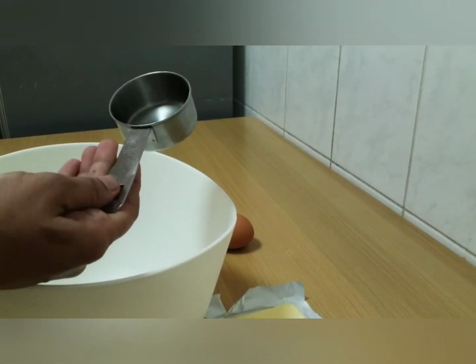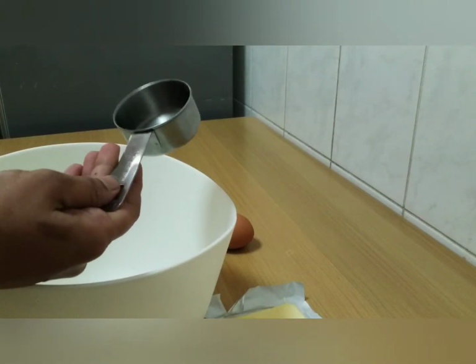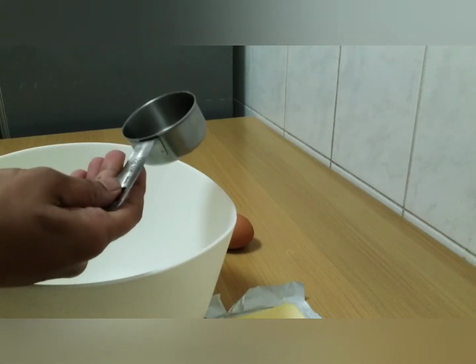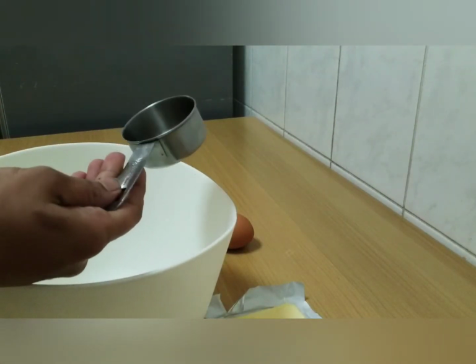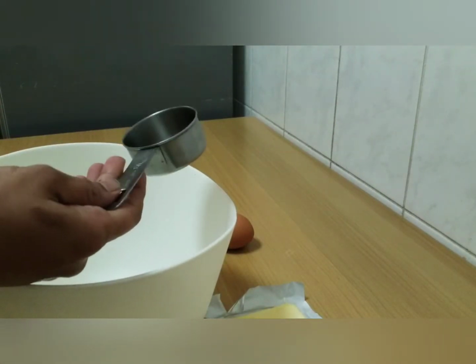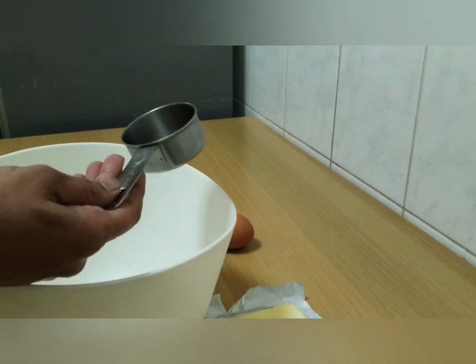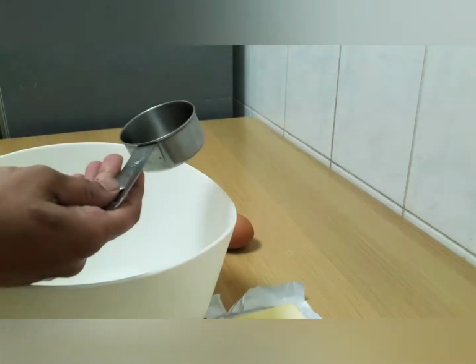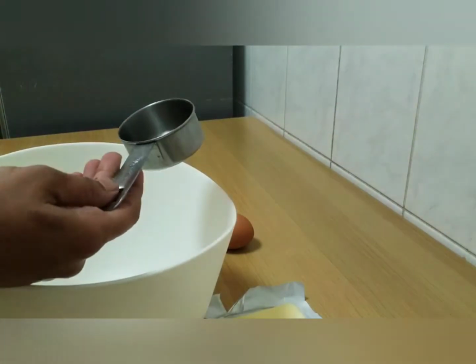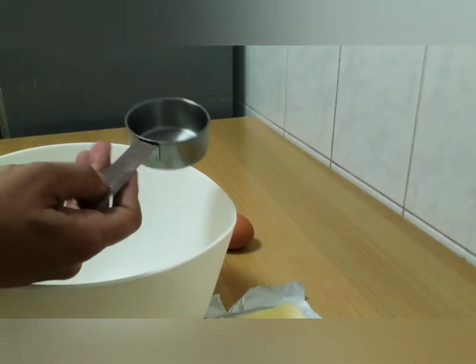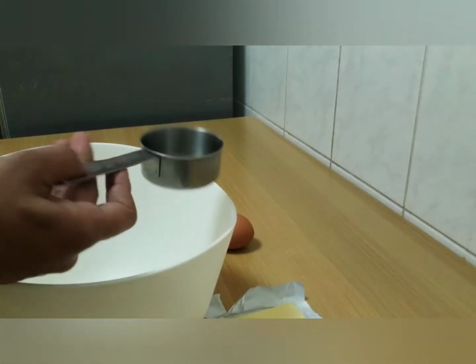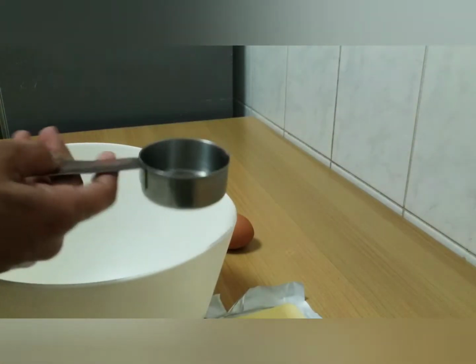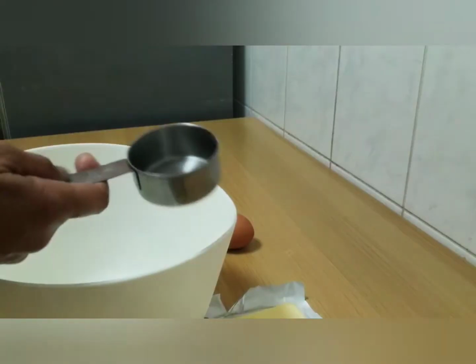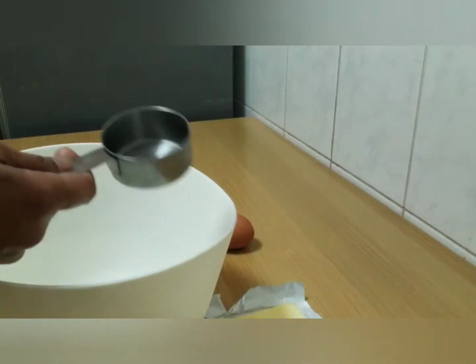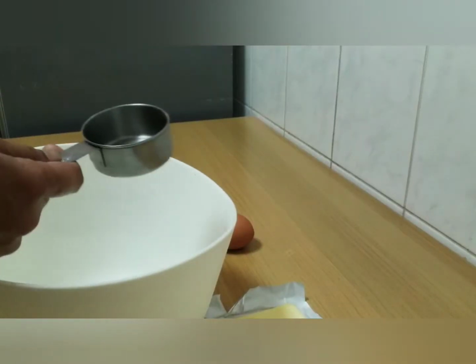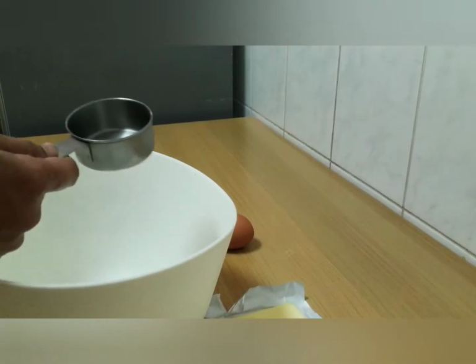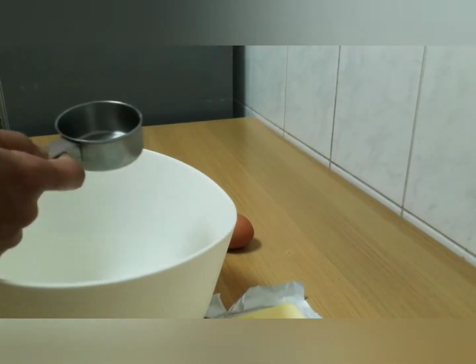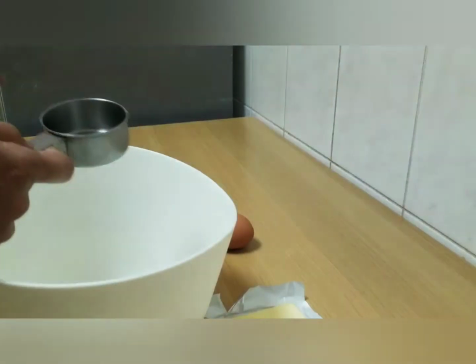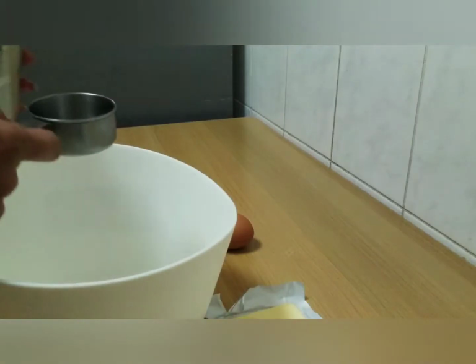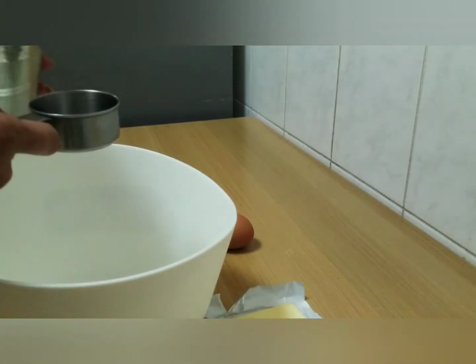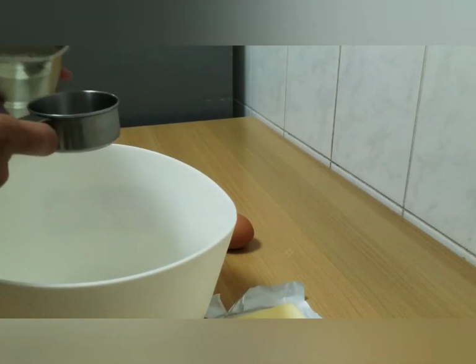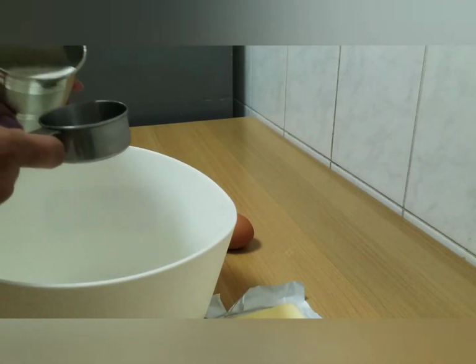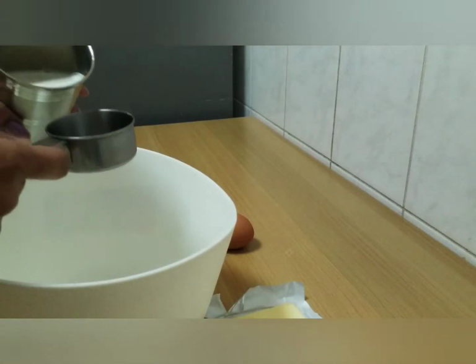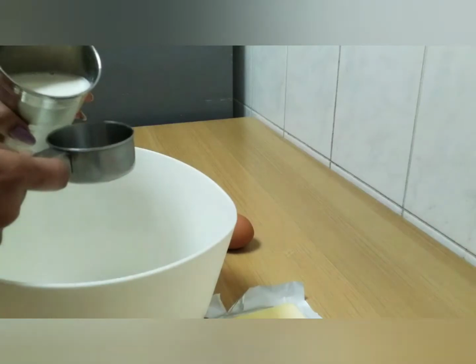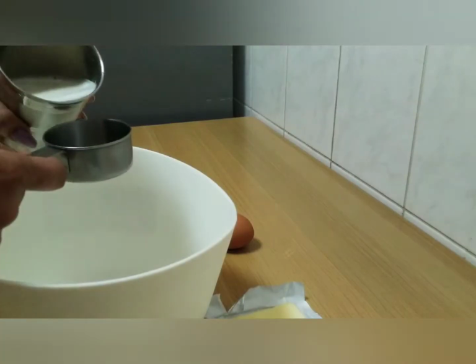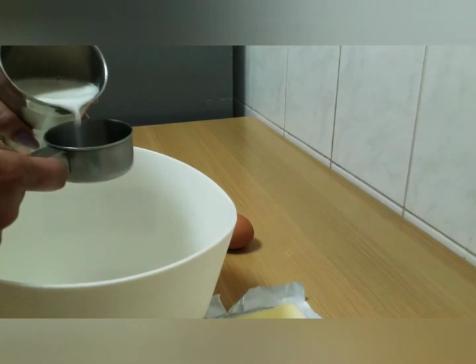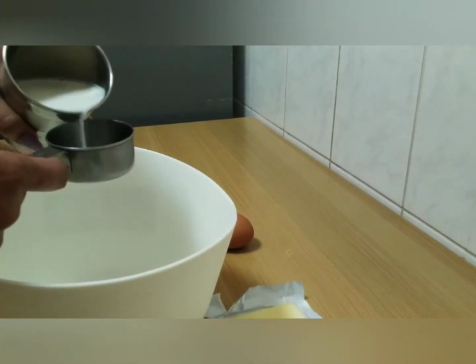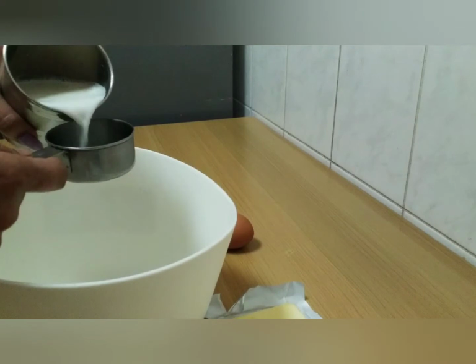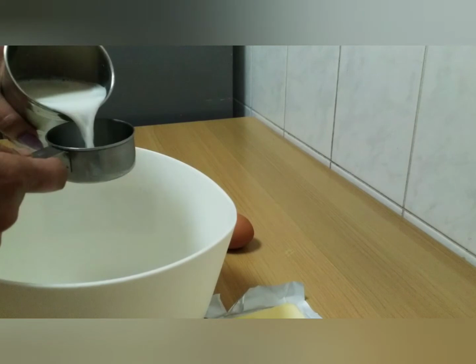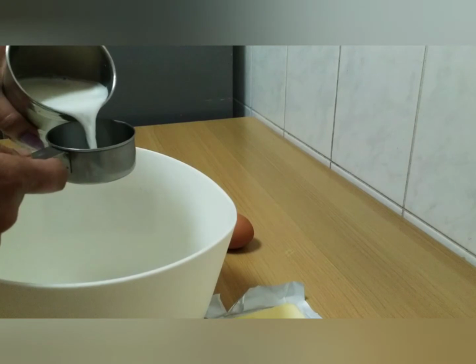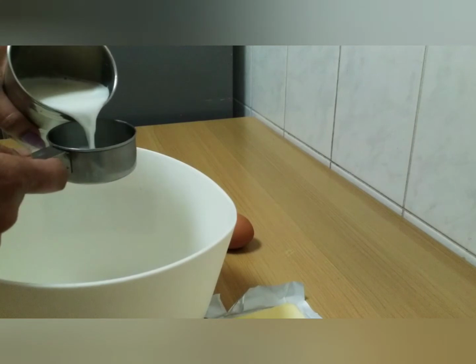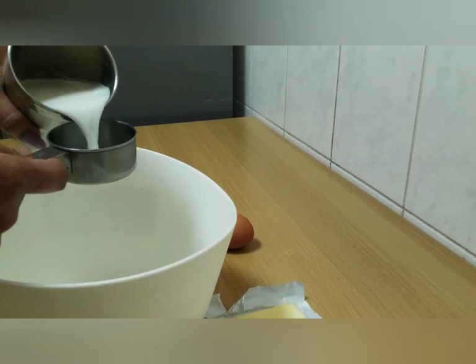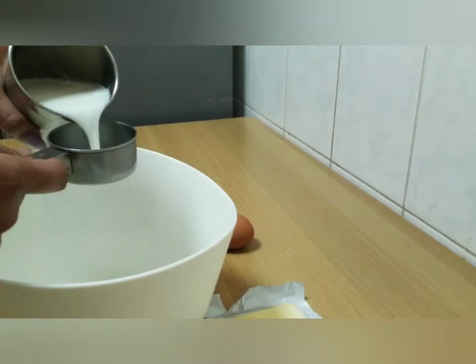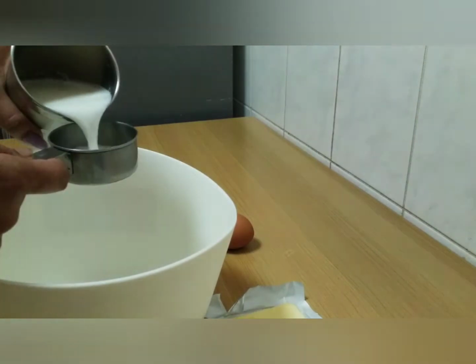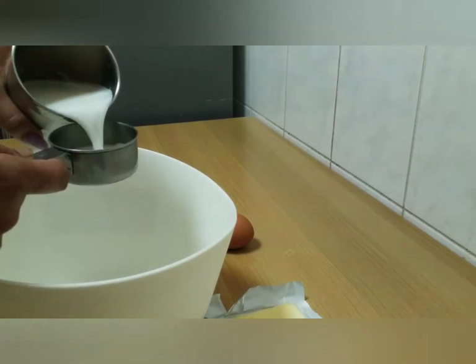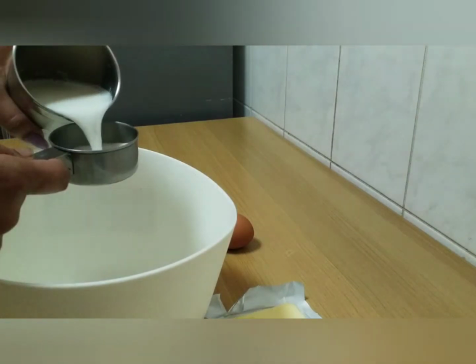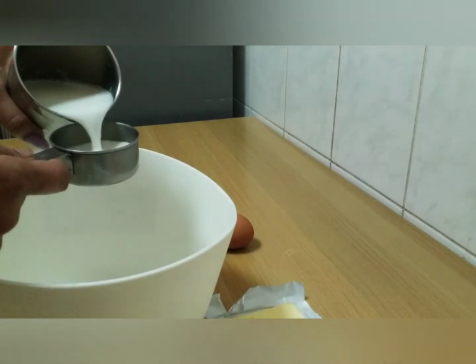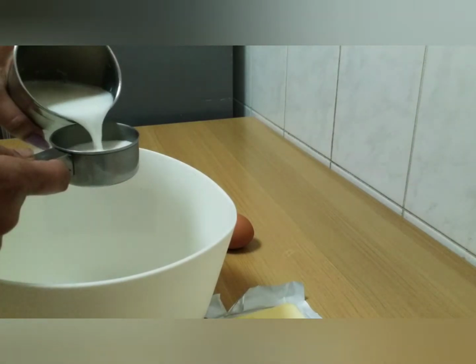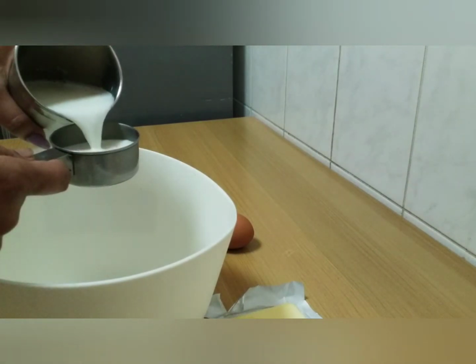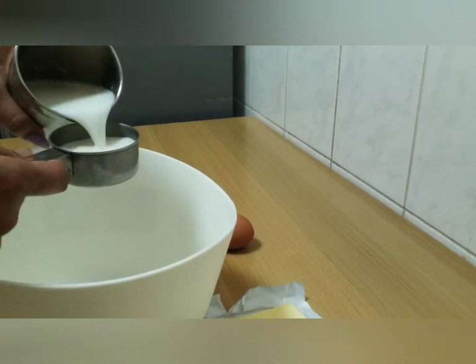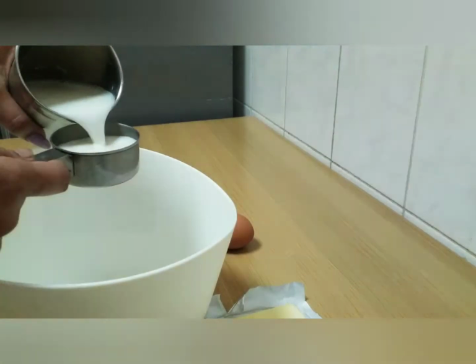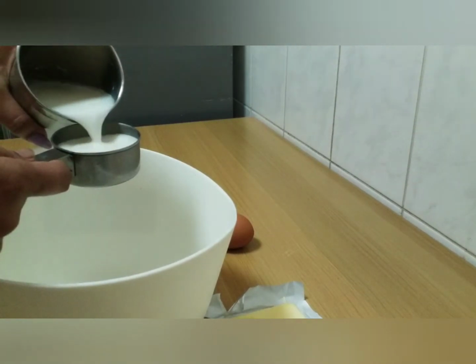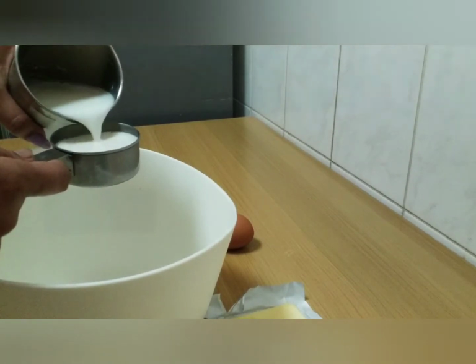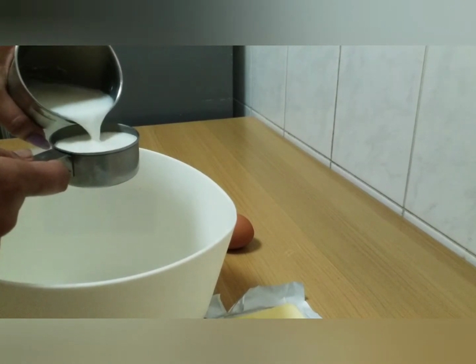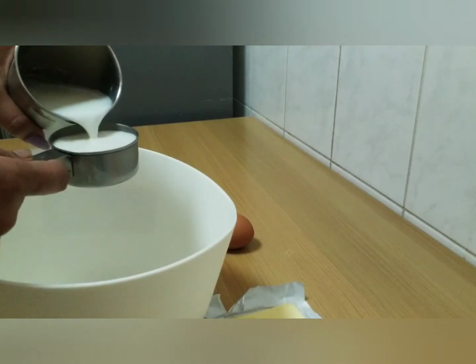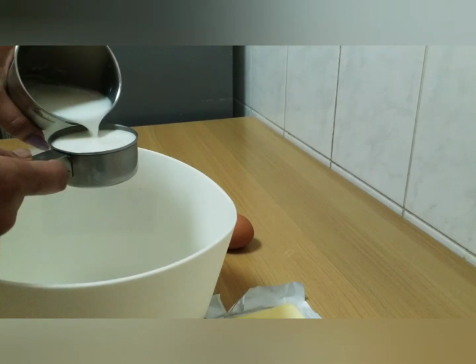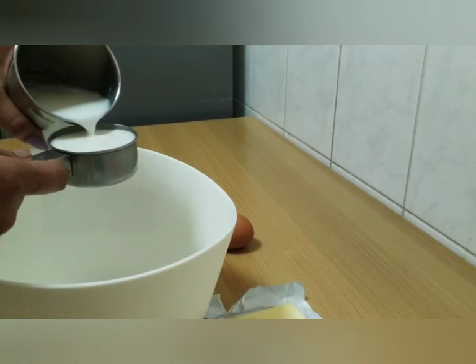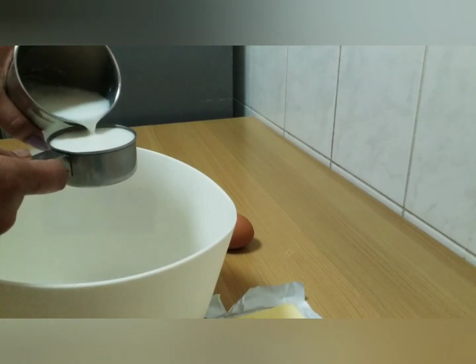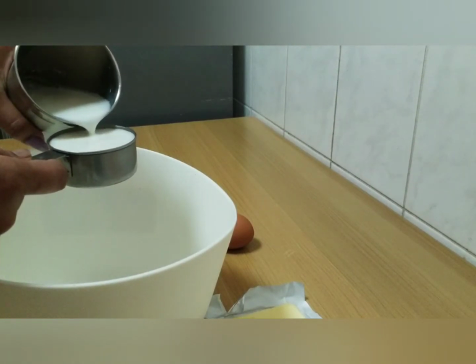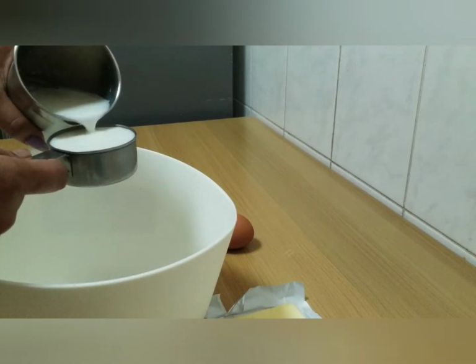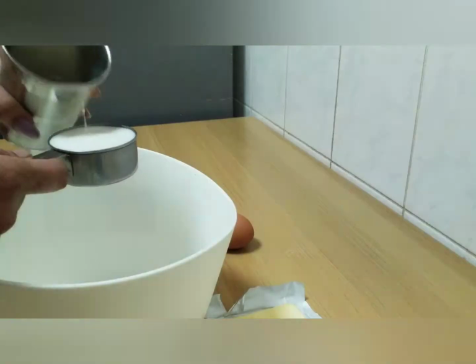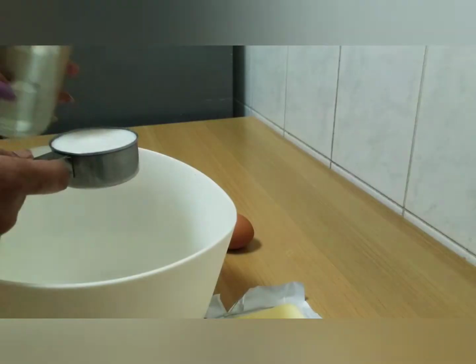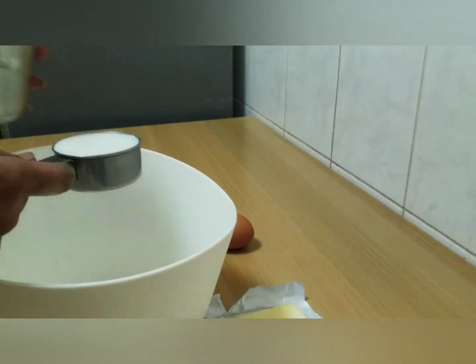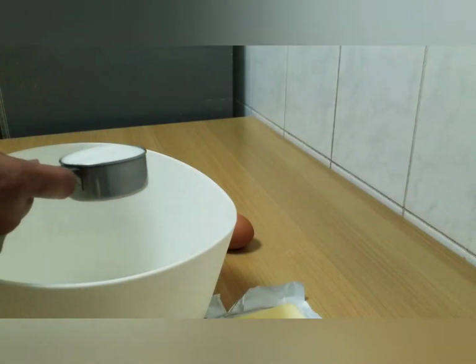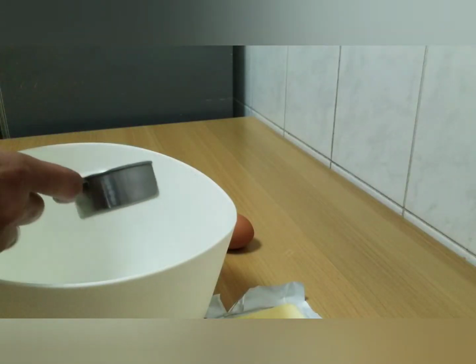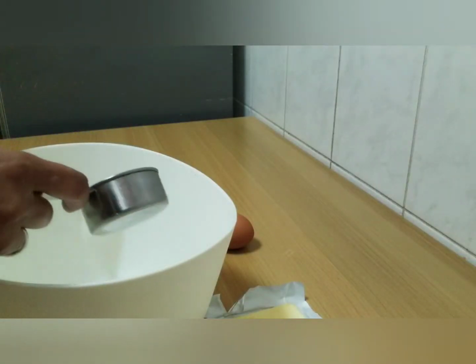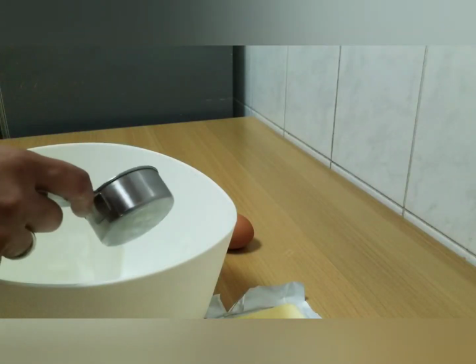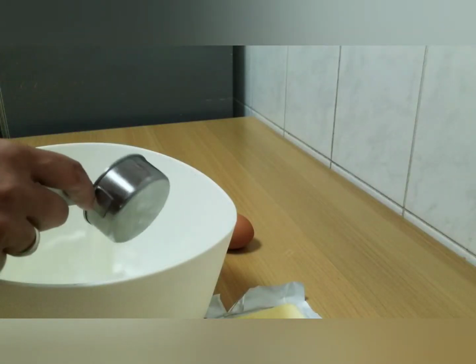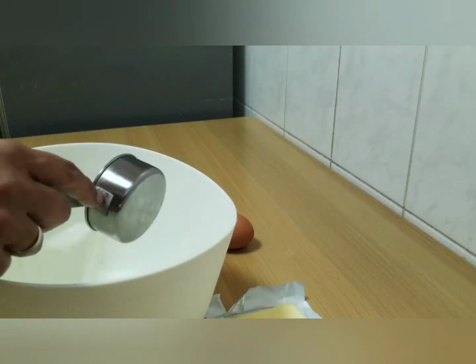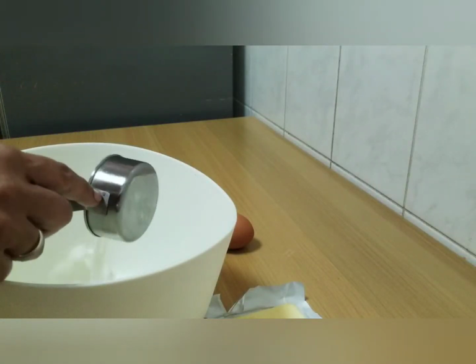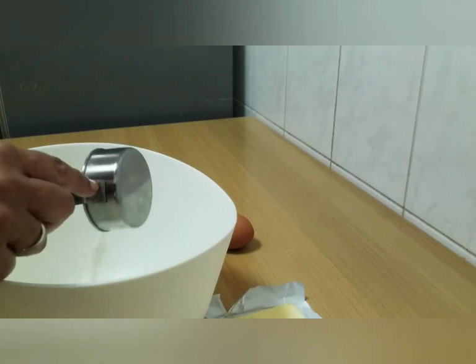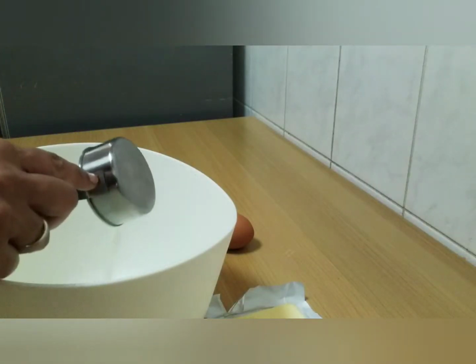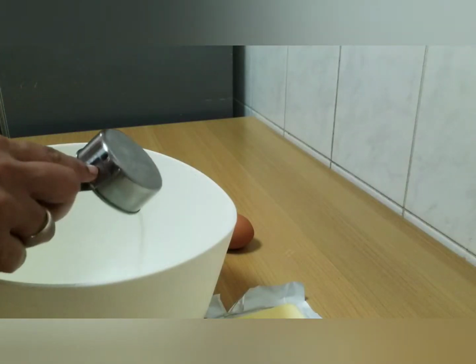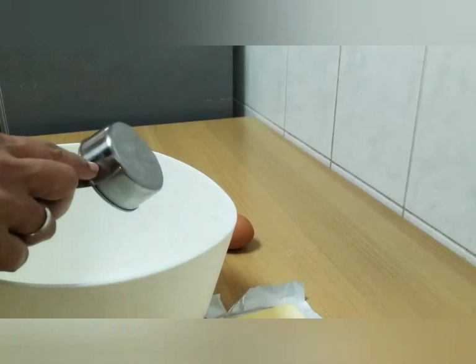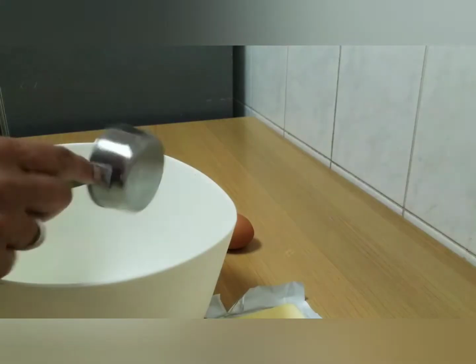Actually, I'm going to show you the whole portion of the milk bun and how to add it.